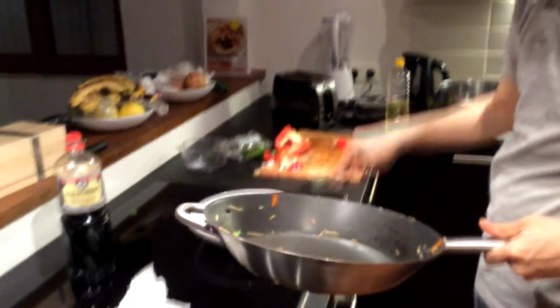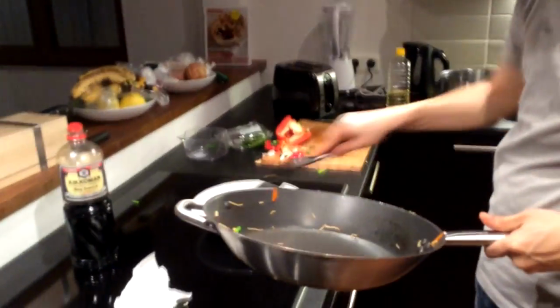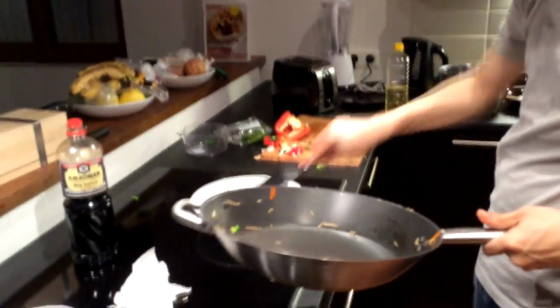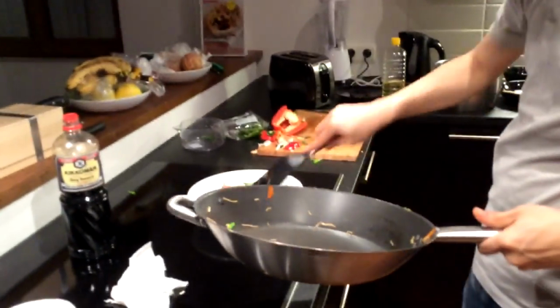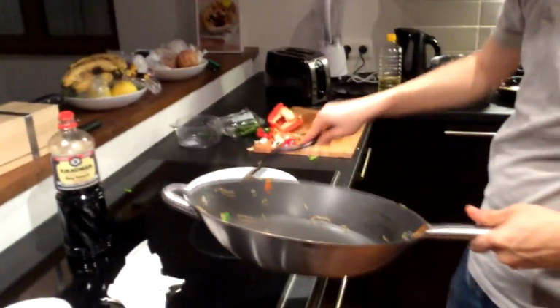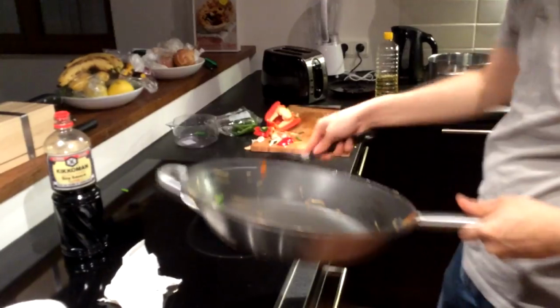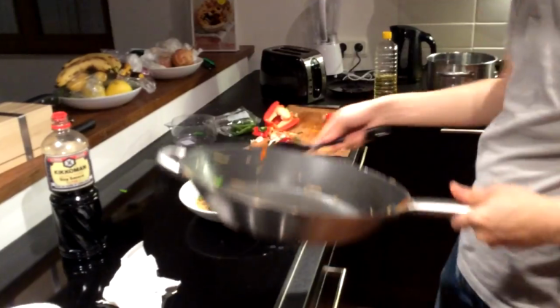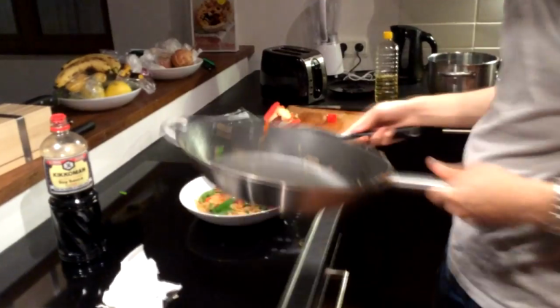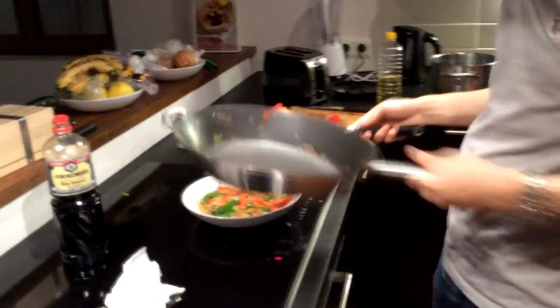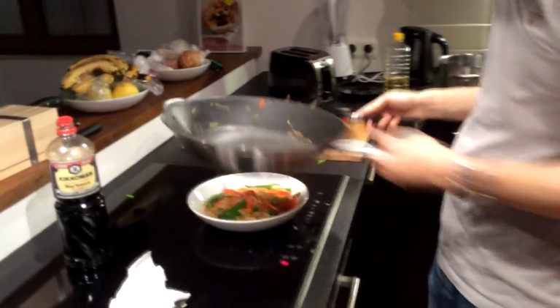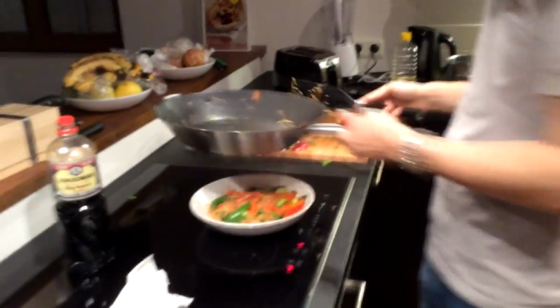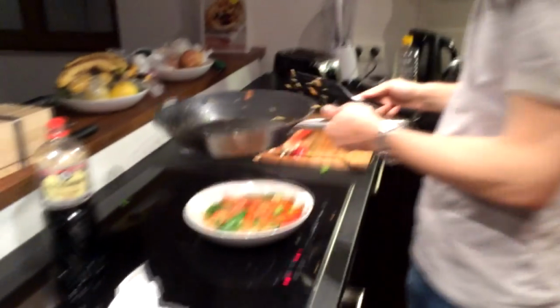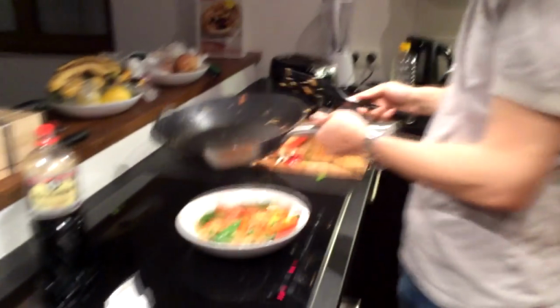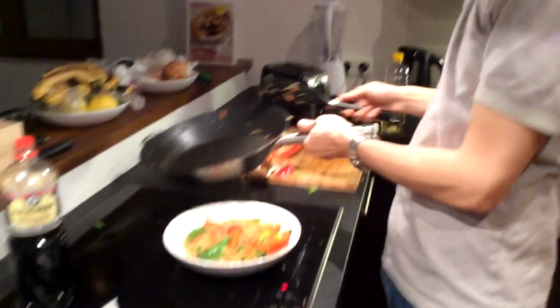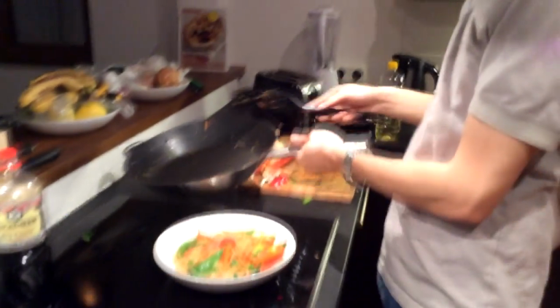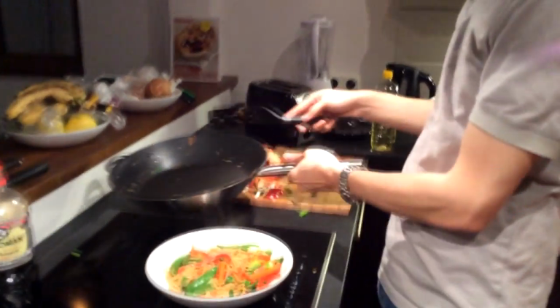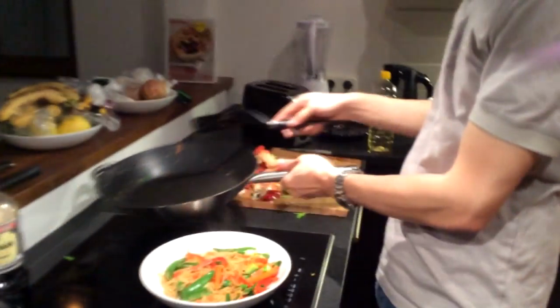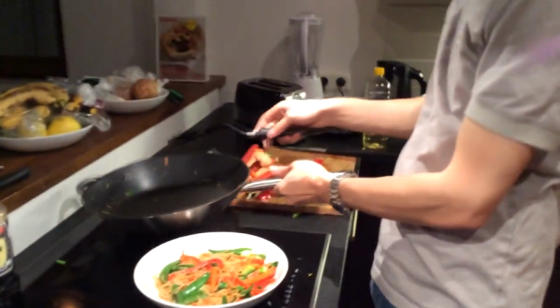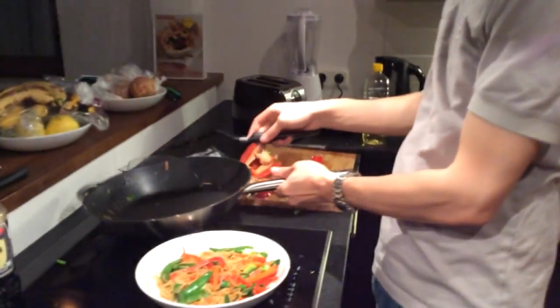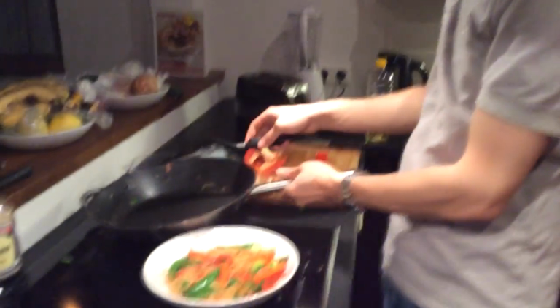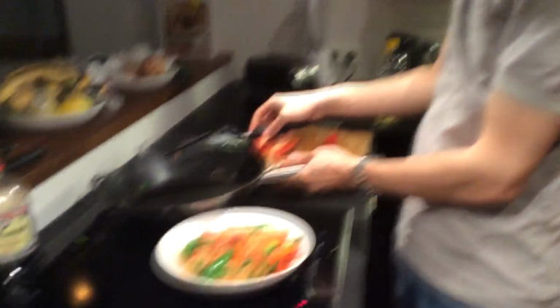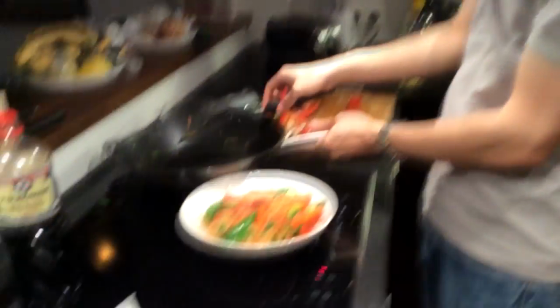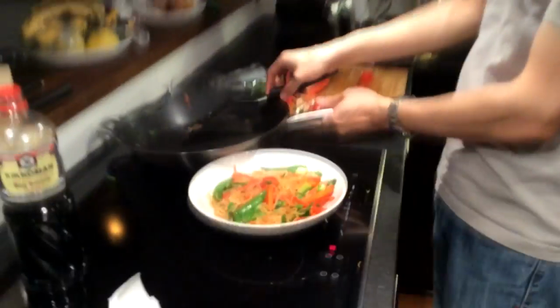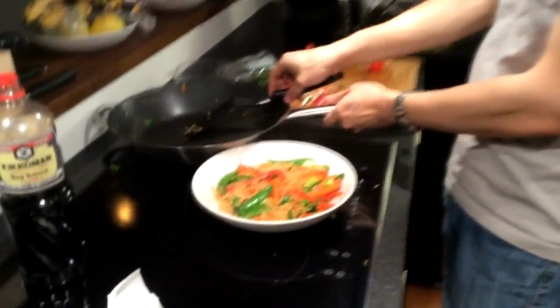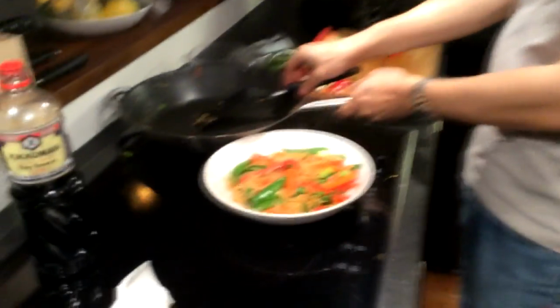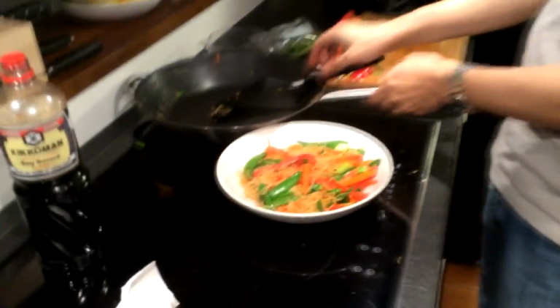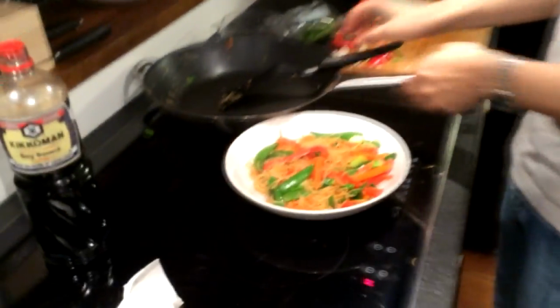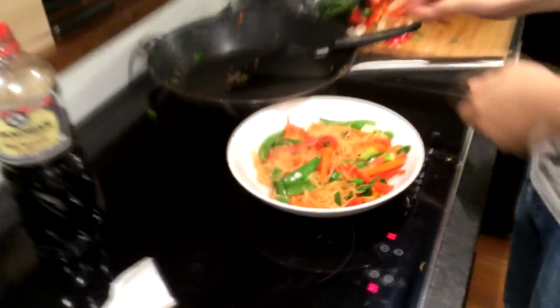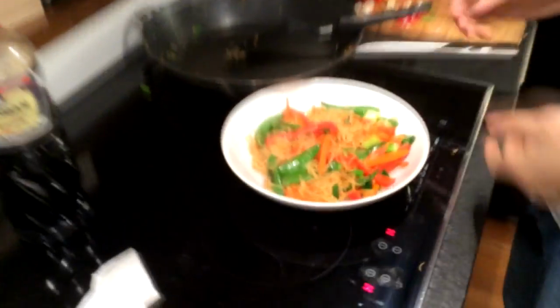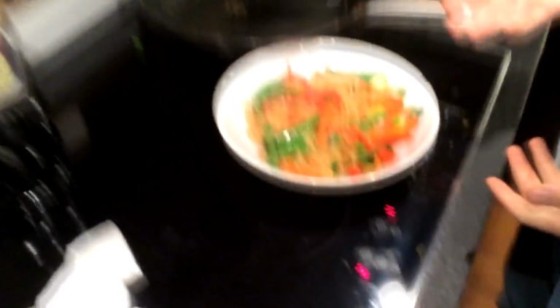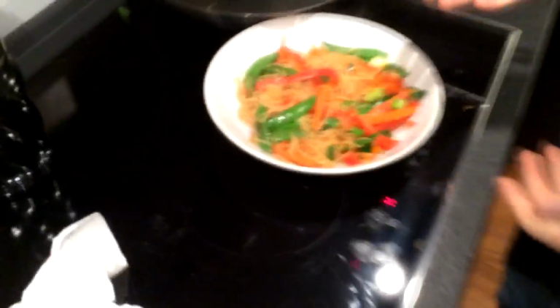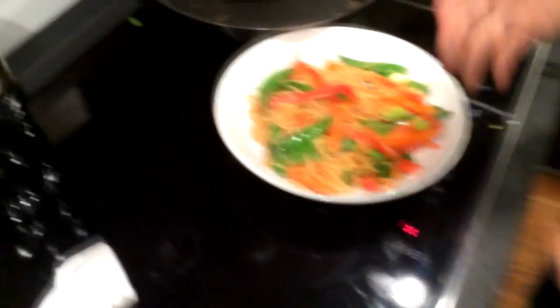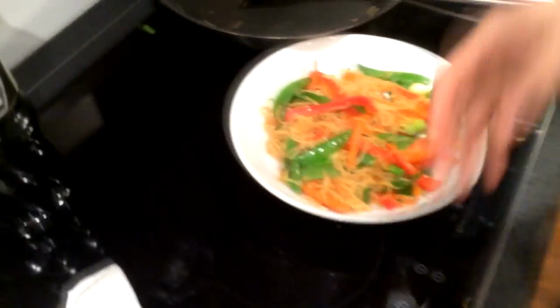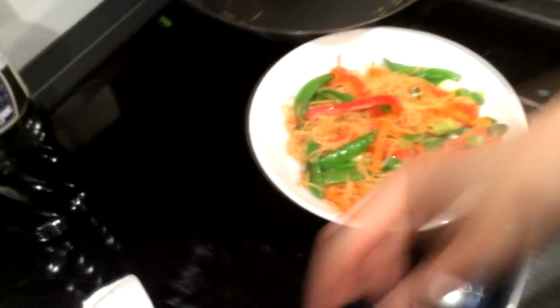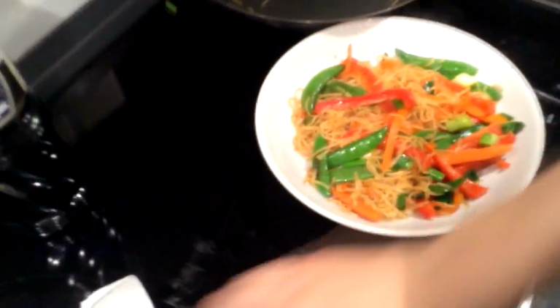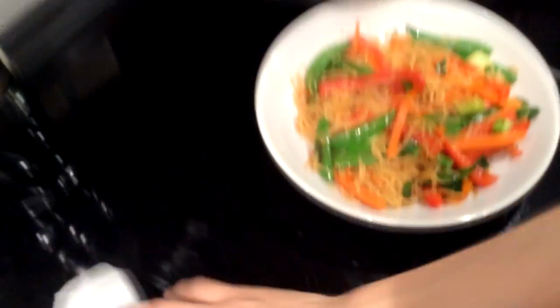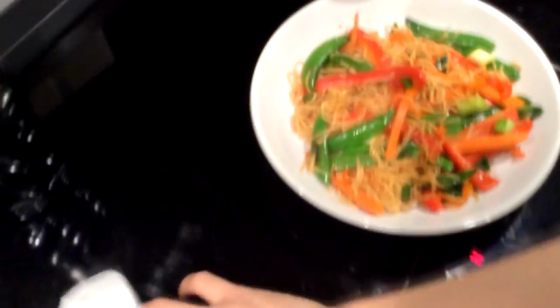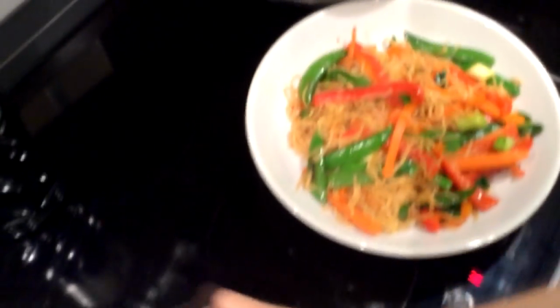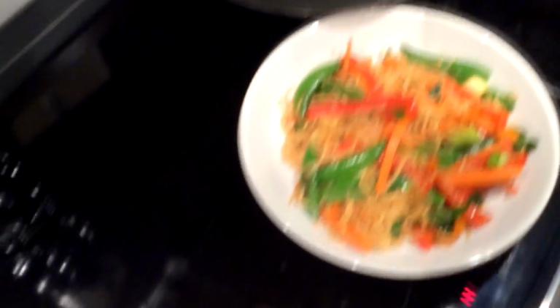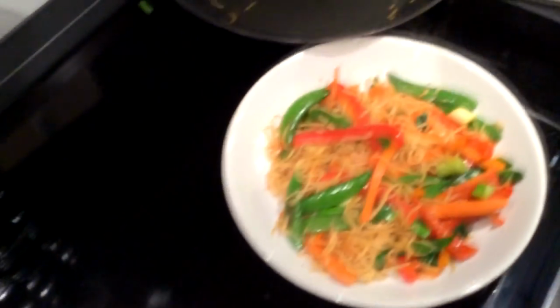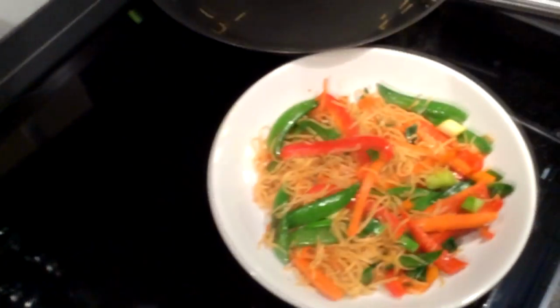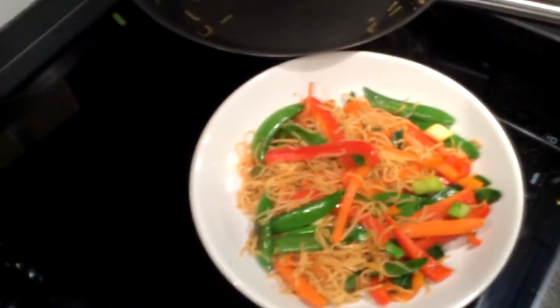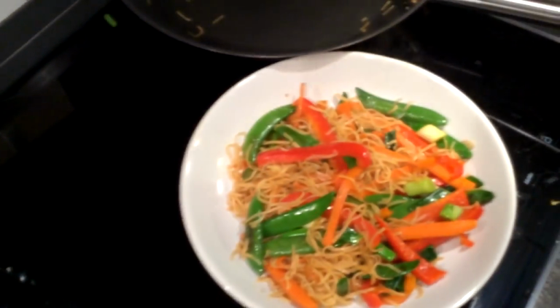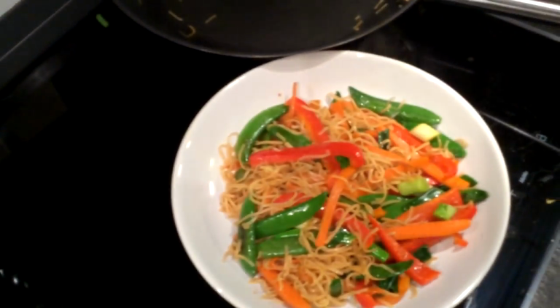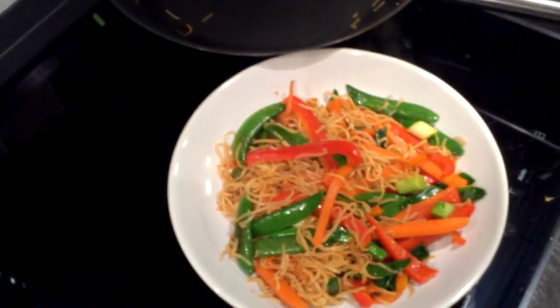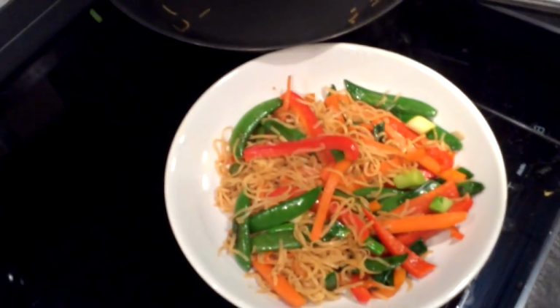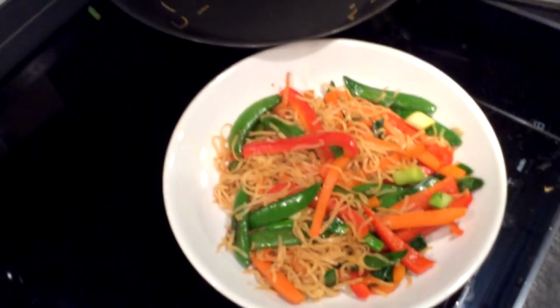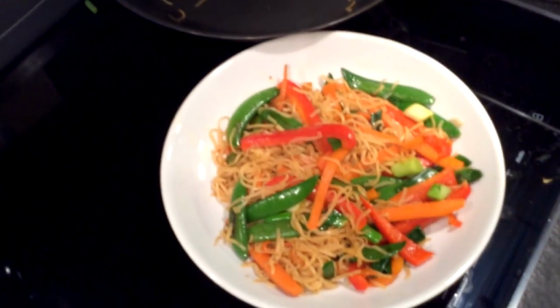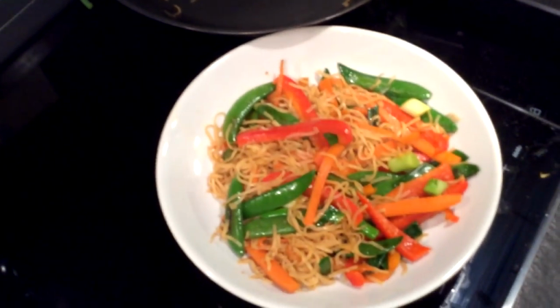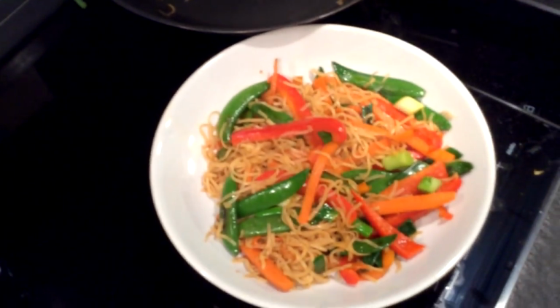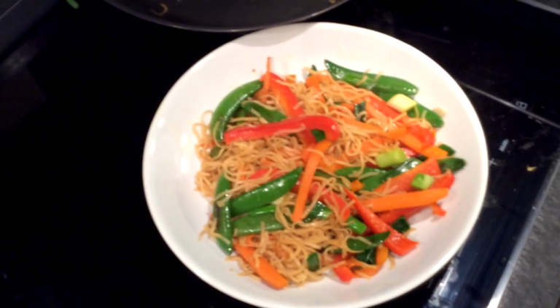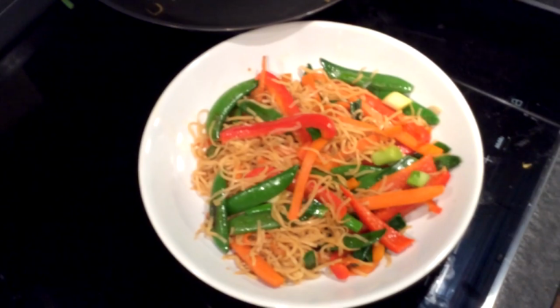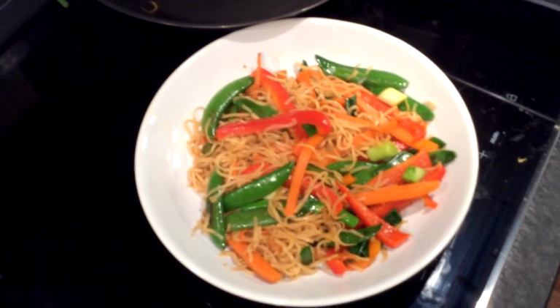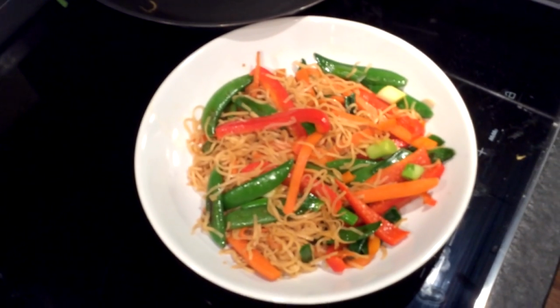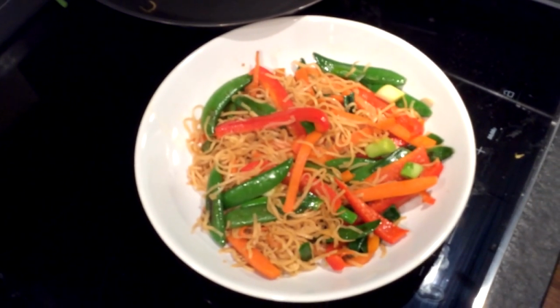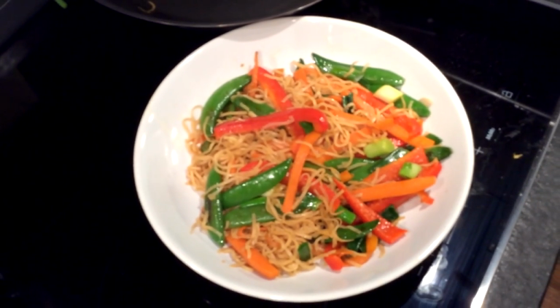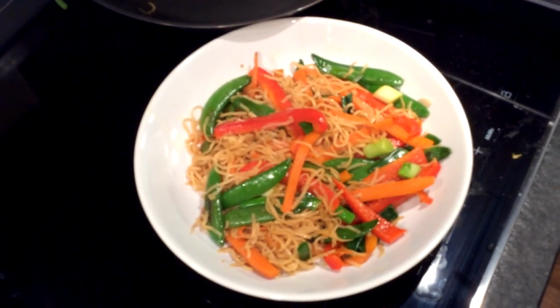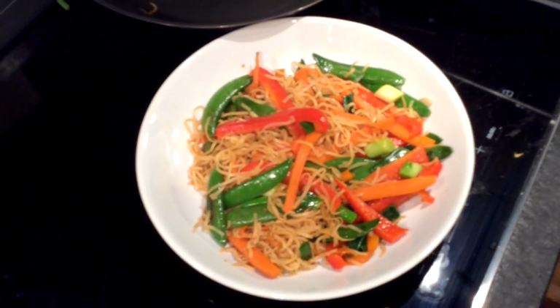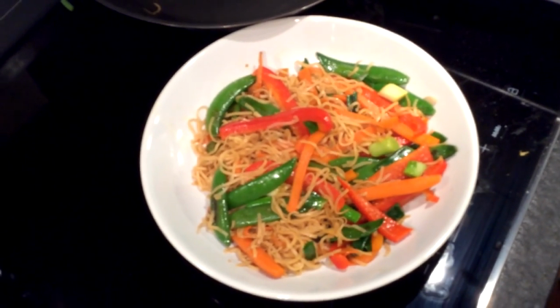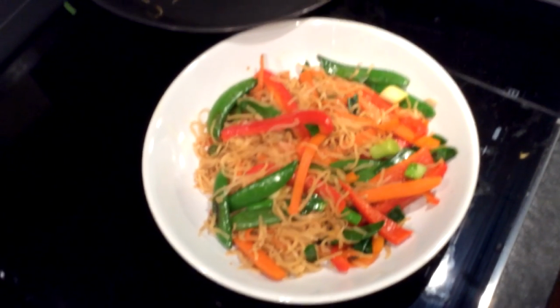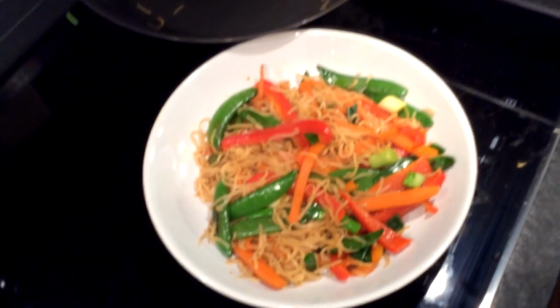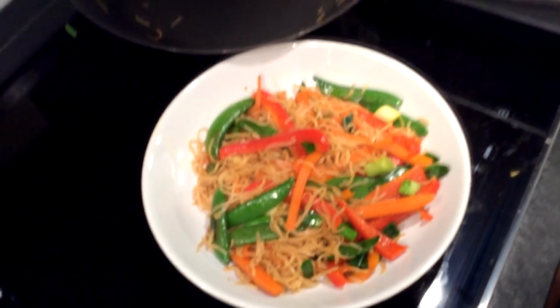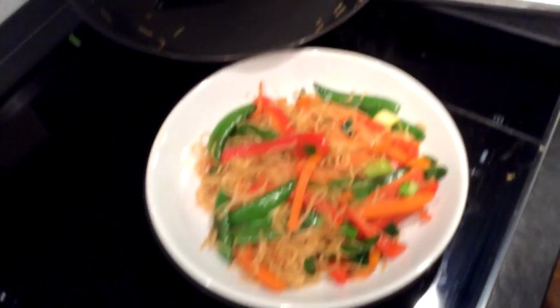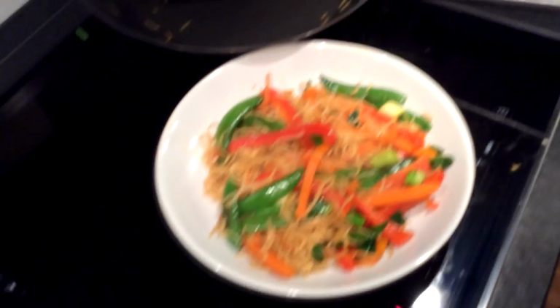Done! Healthy. Probably tastes really awesome. It looks good.